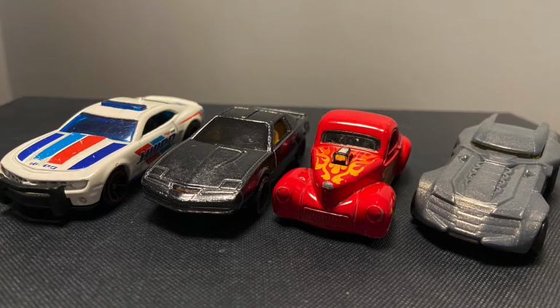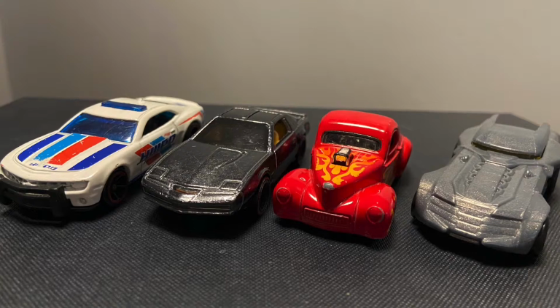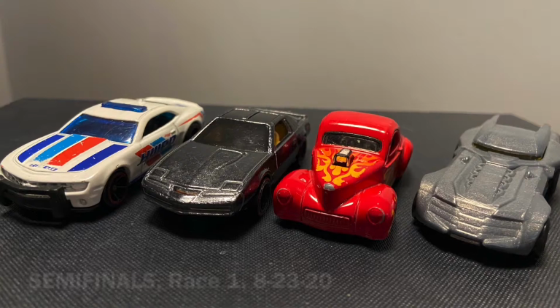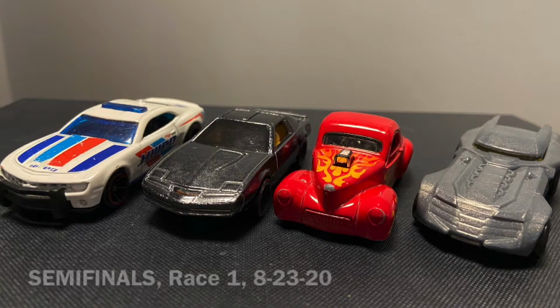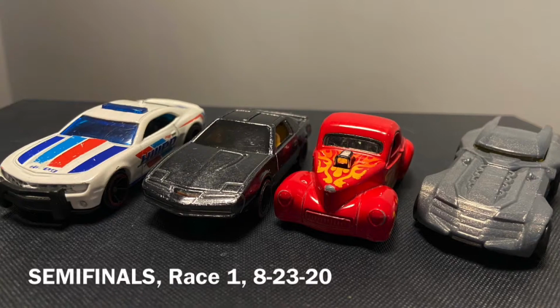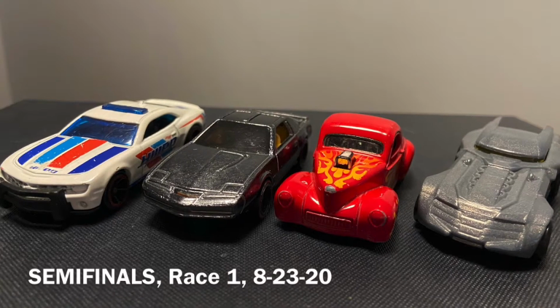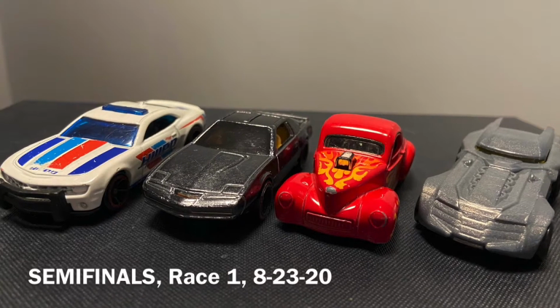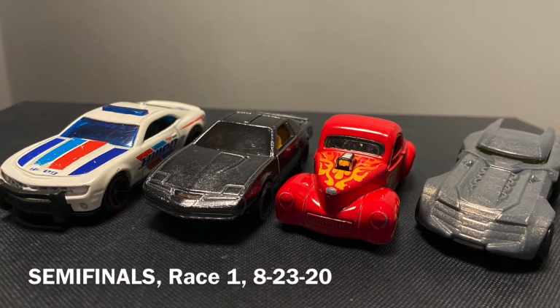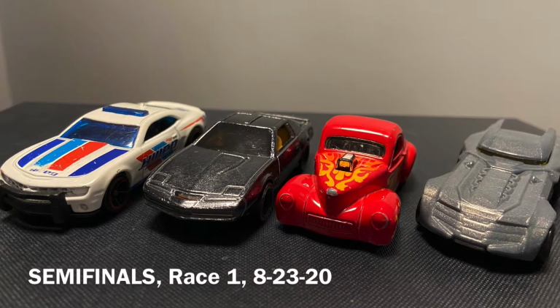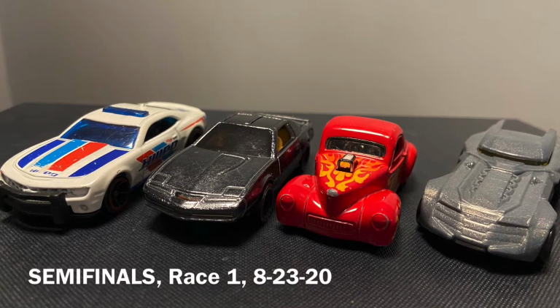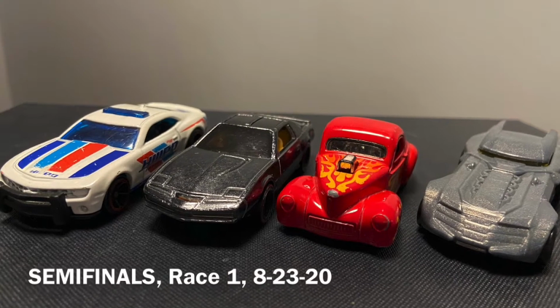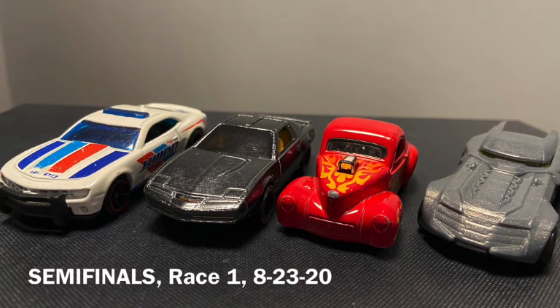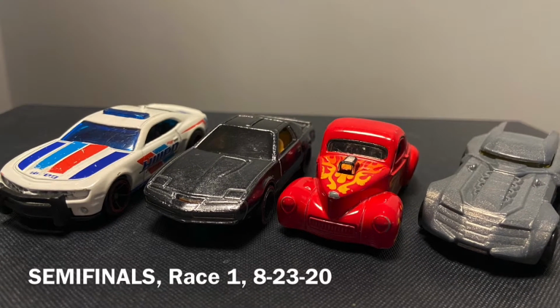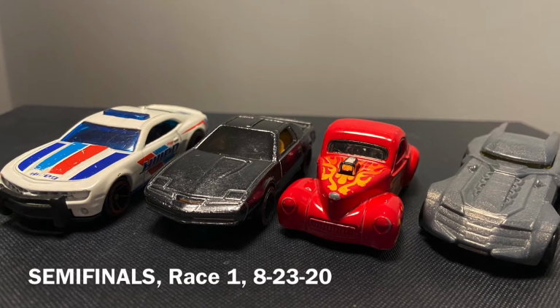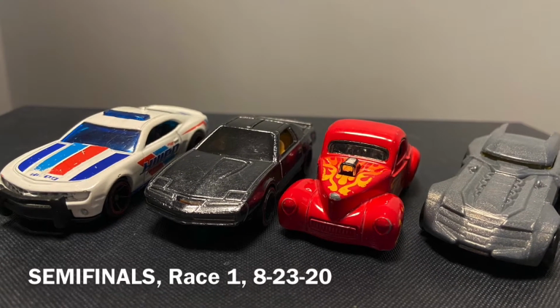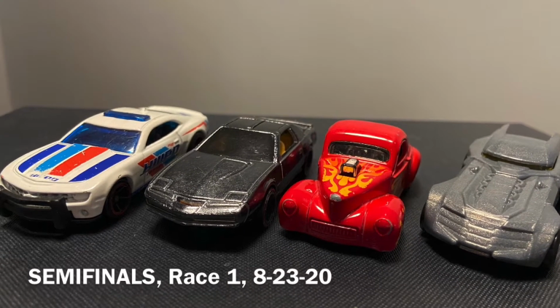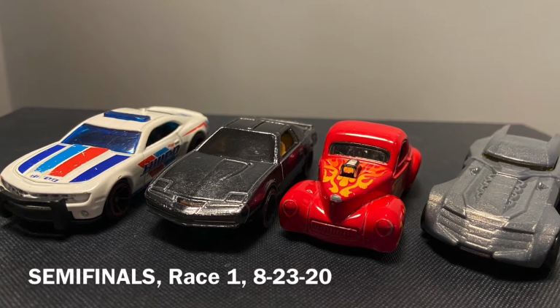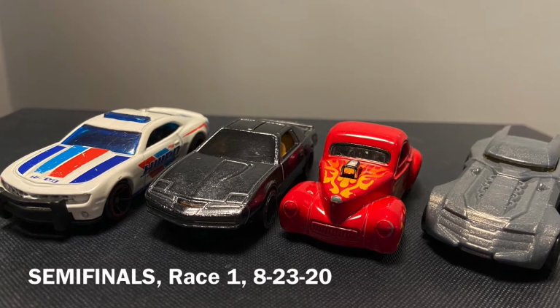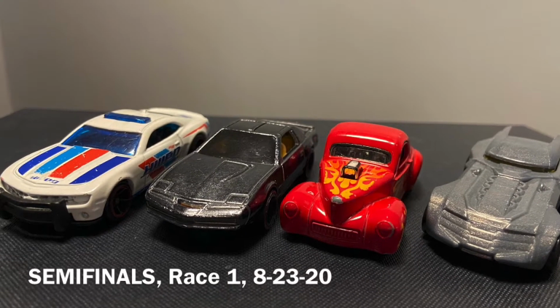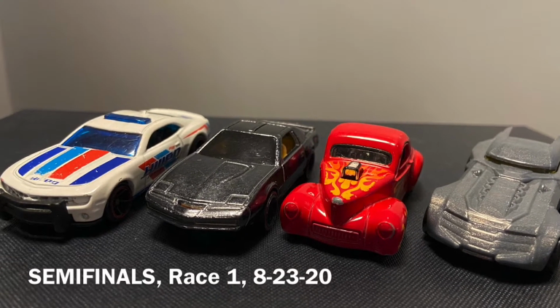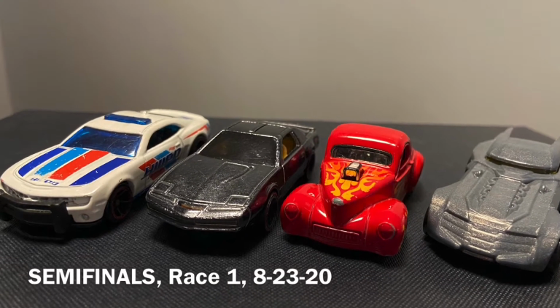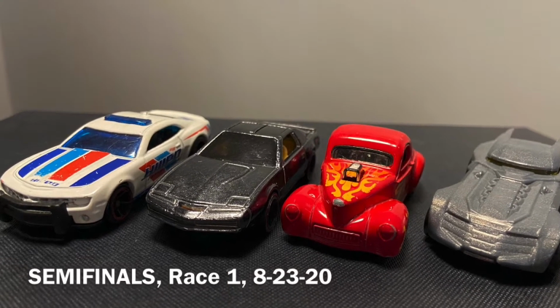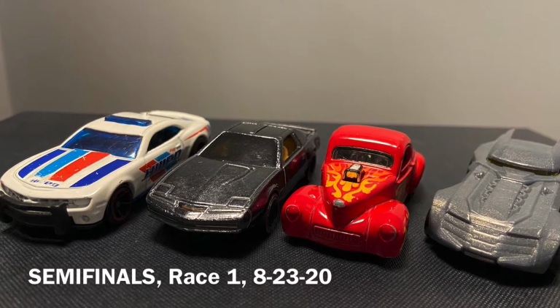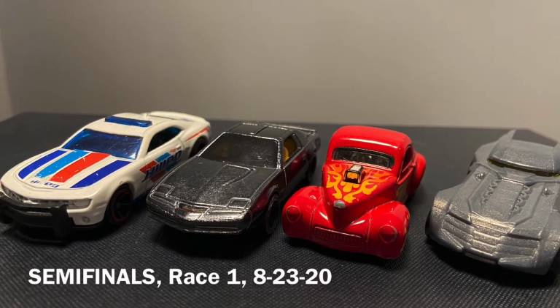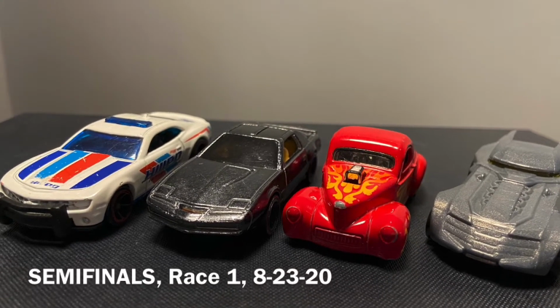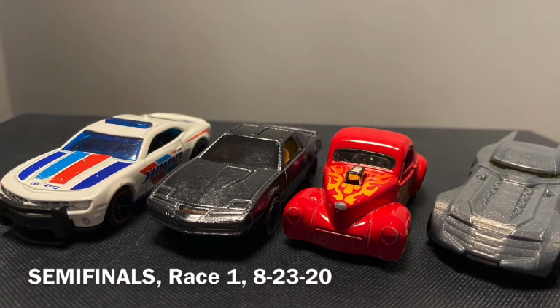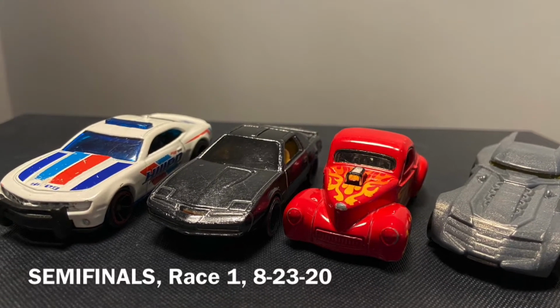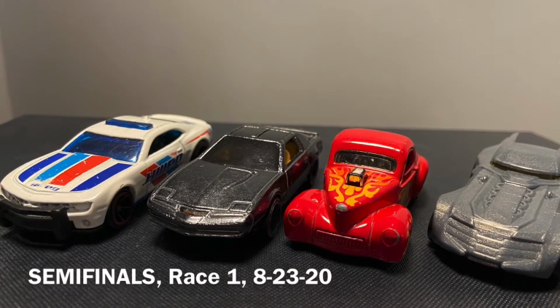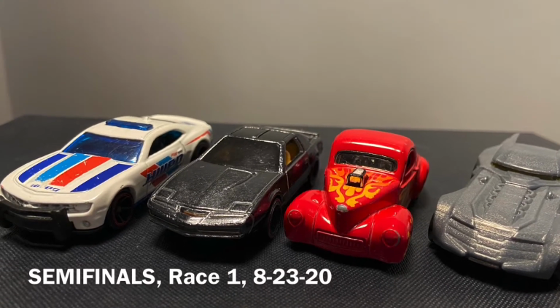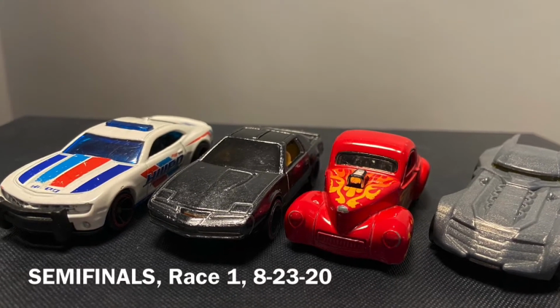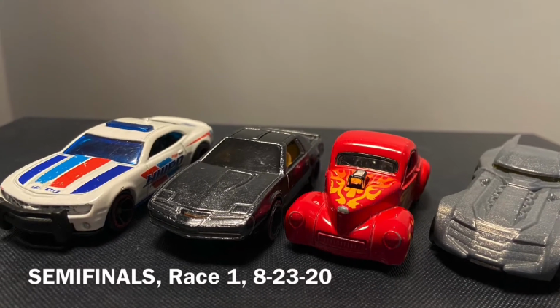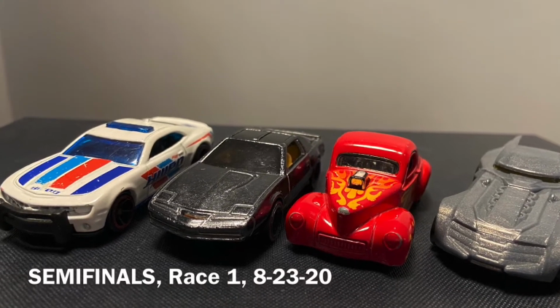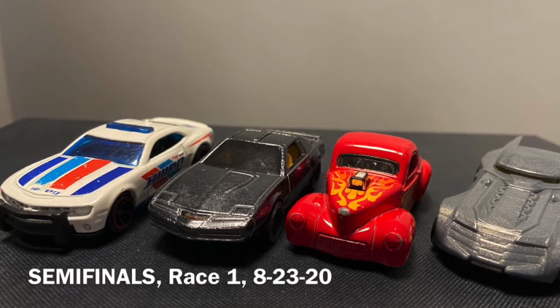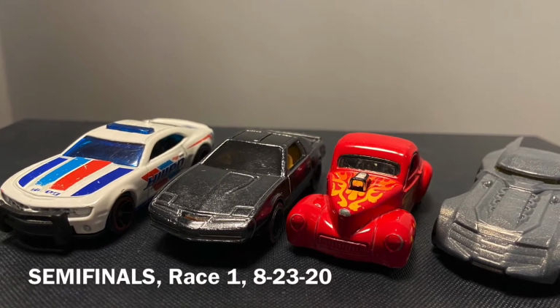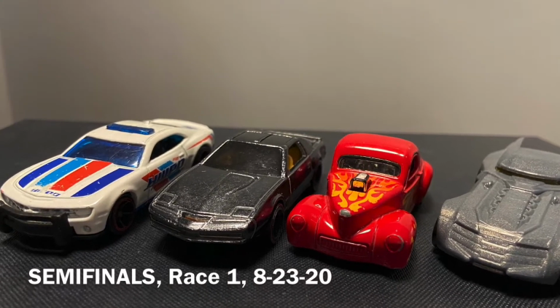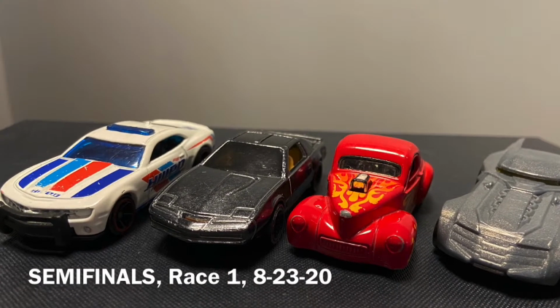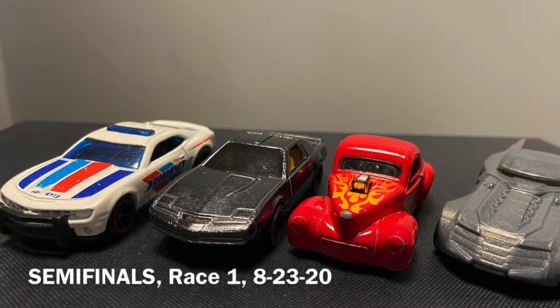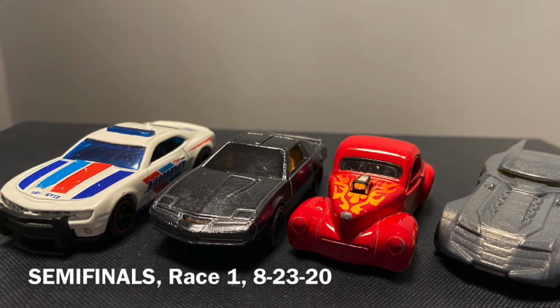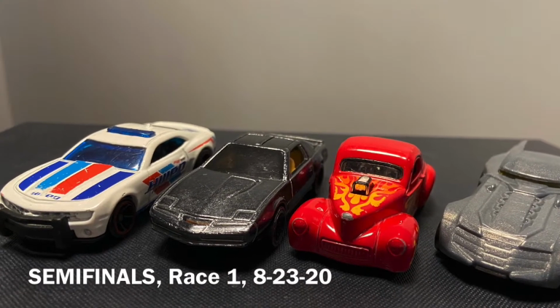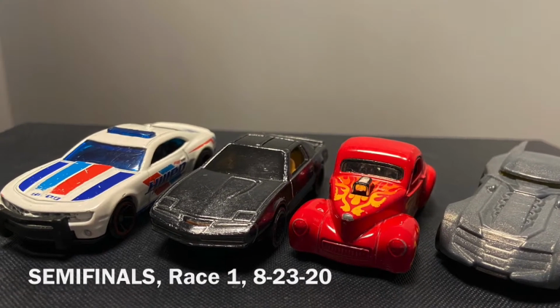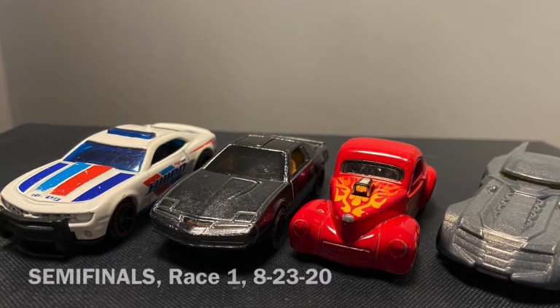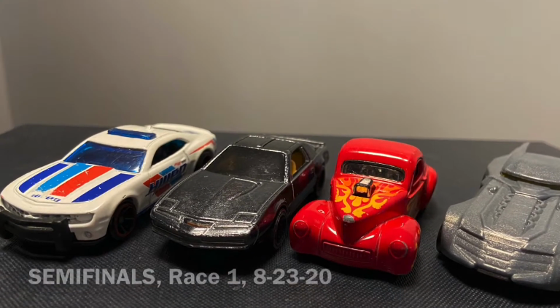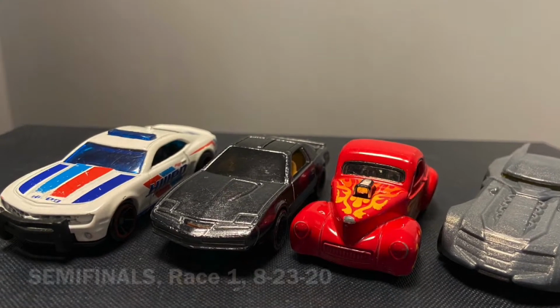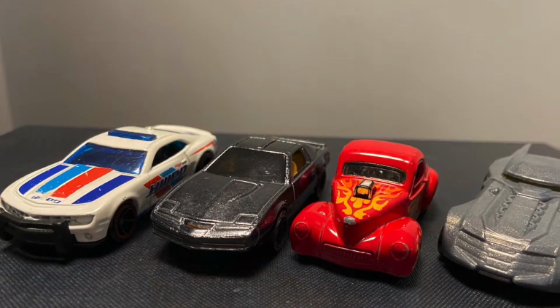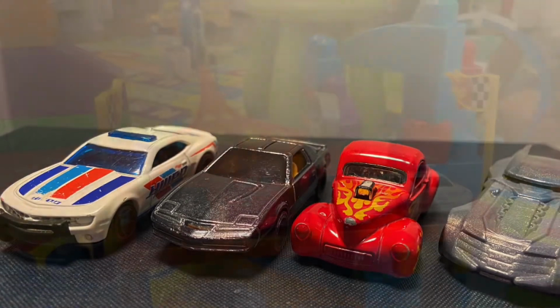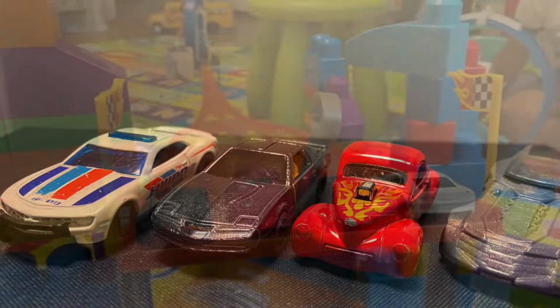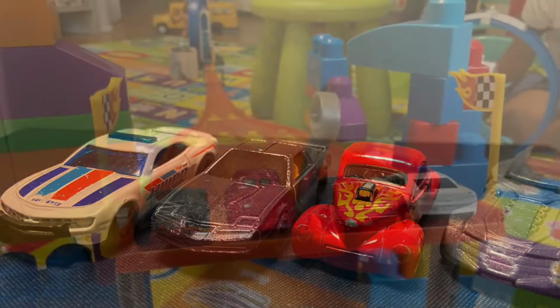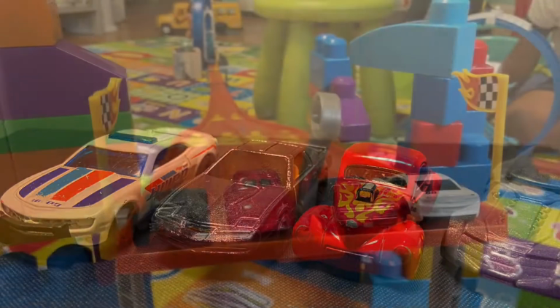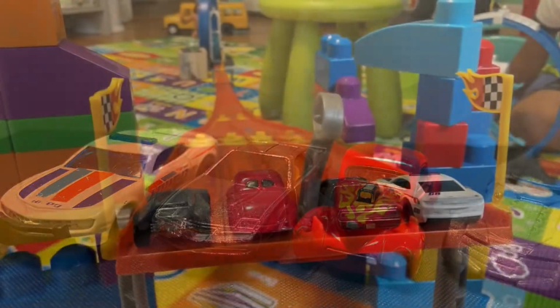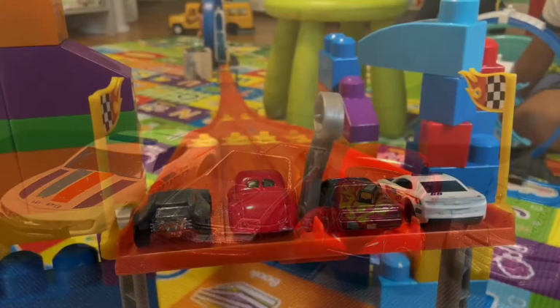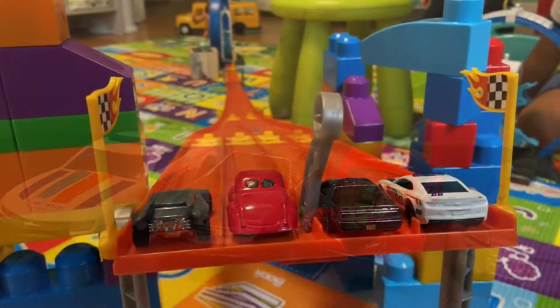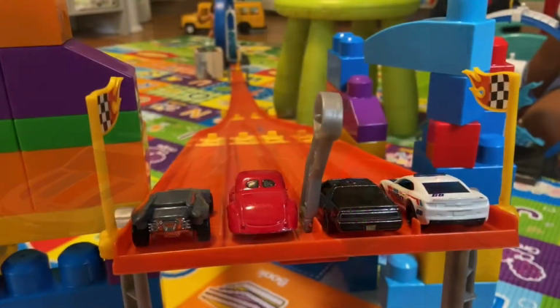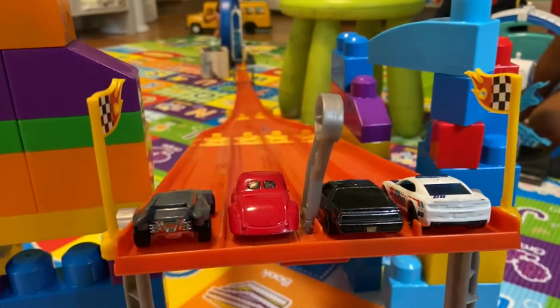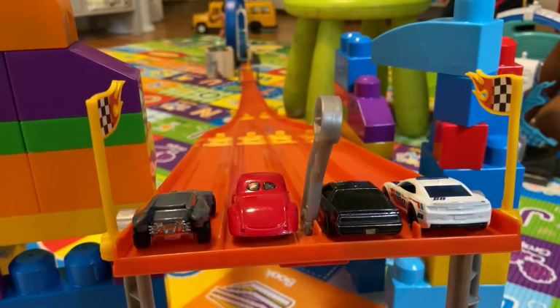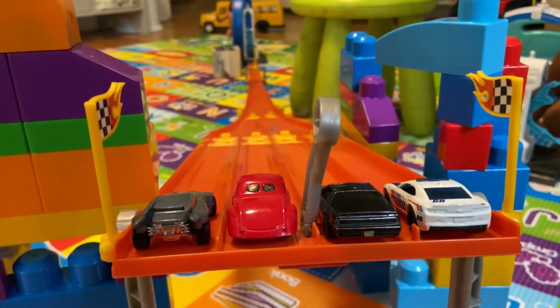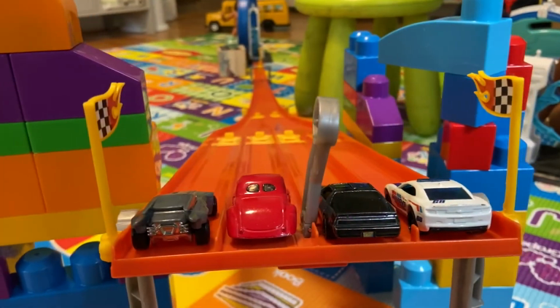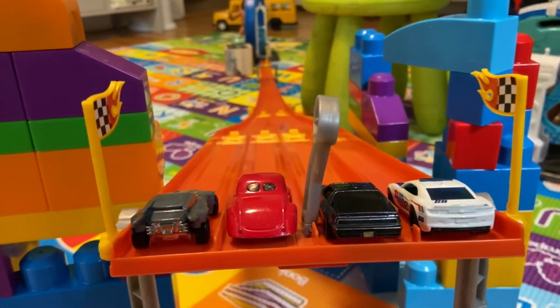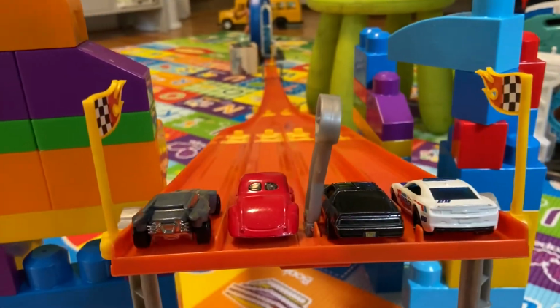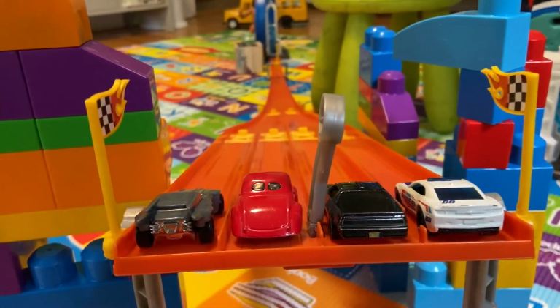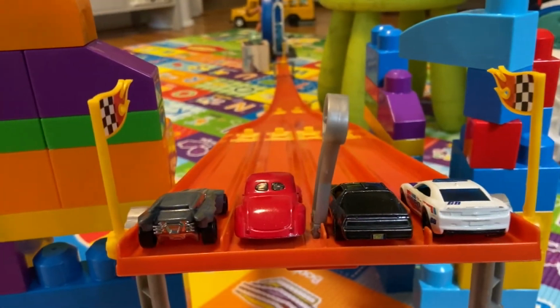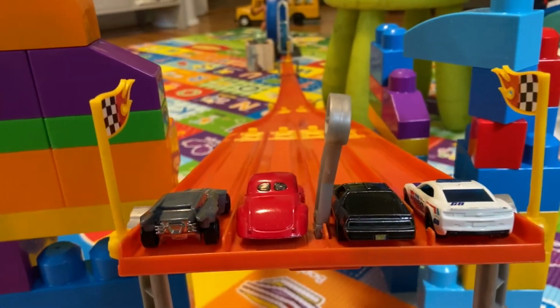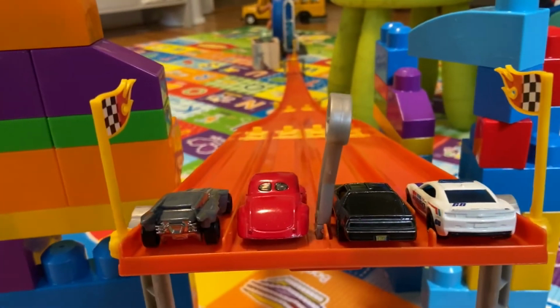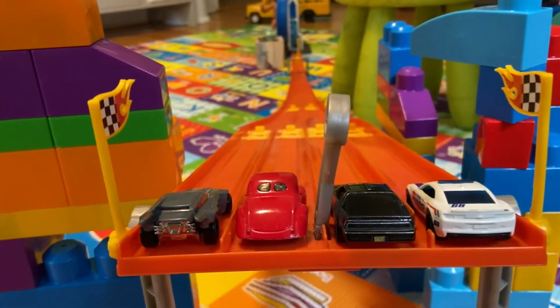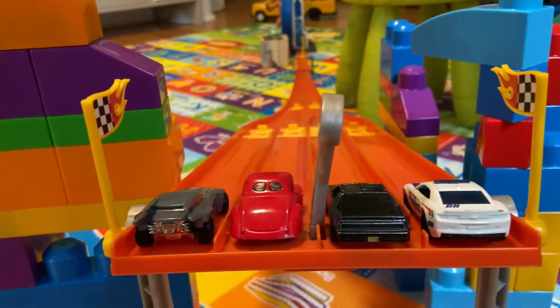Summer Race Series, race one of the semifinals. I'm your host, Will Garay, and today's contest should be a real rattlesnake.